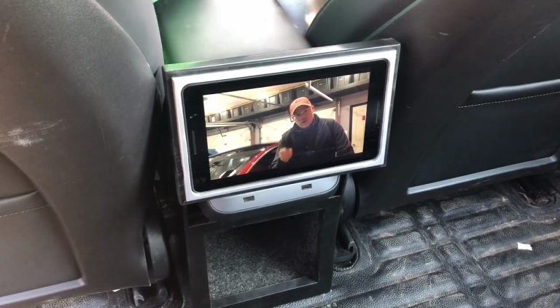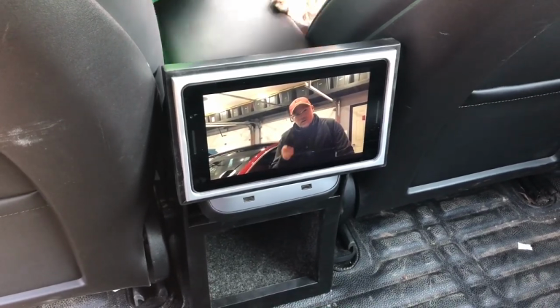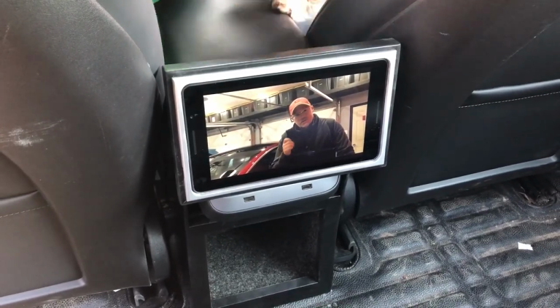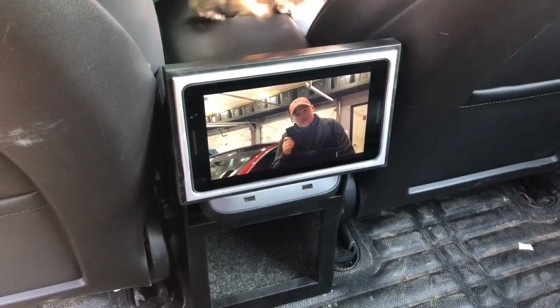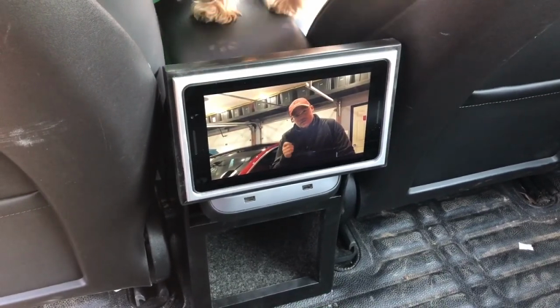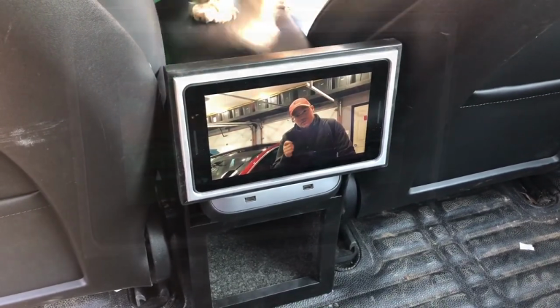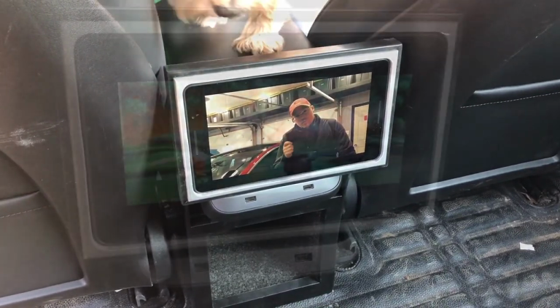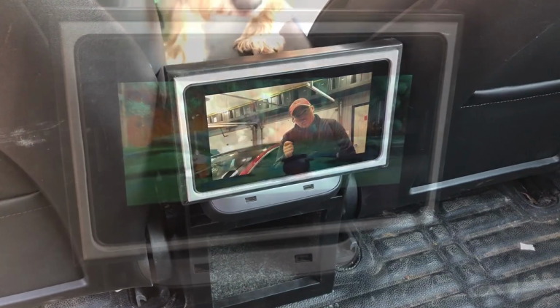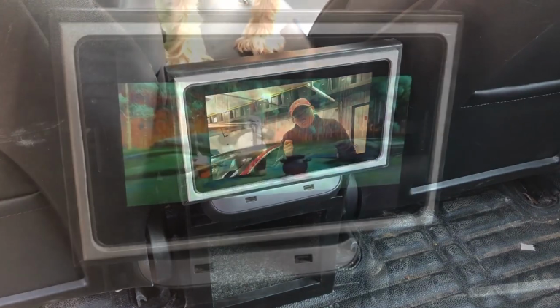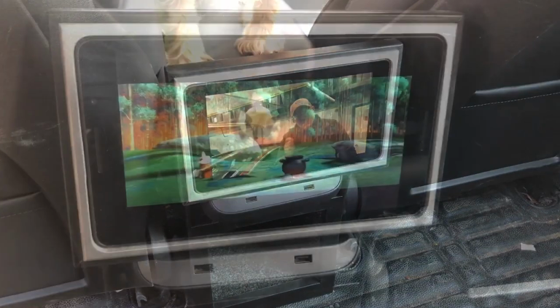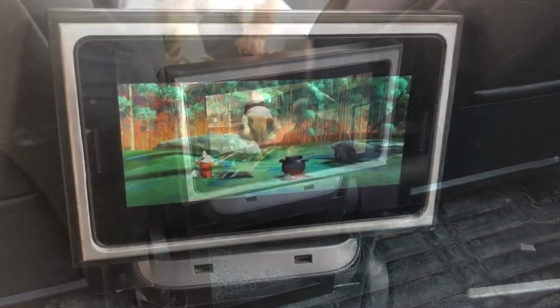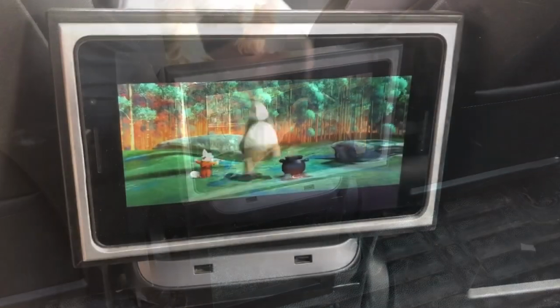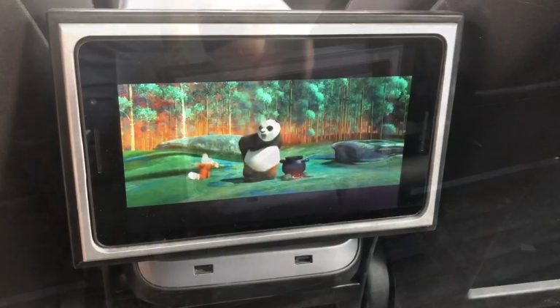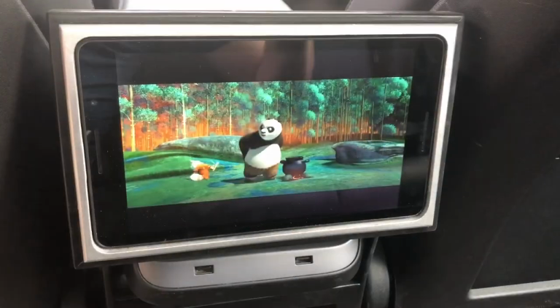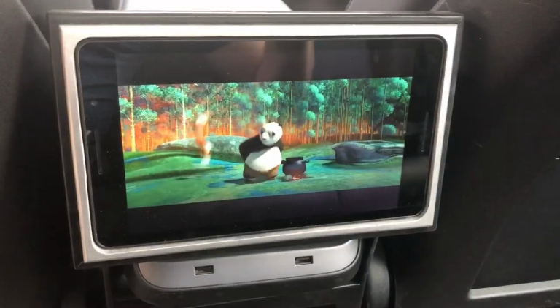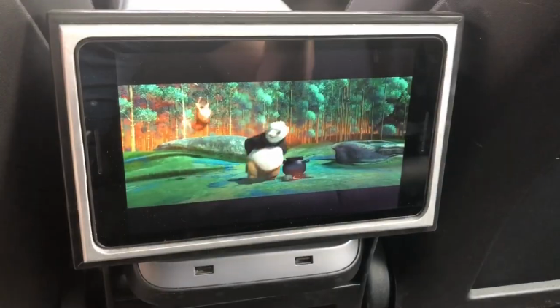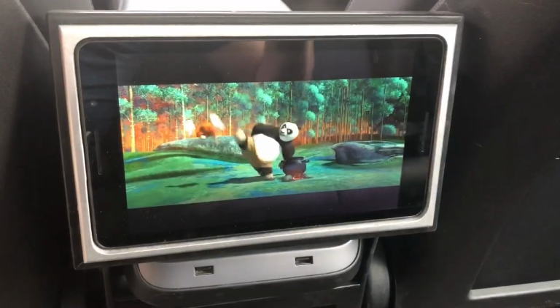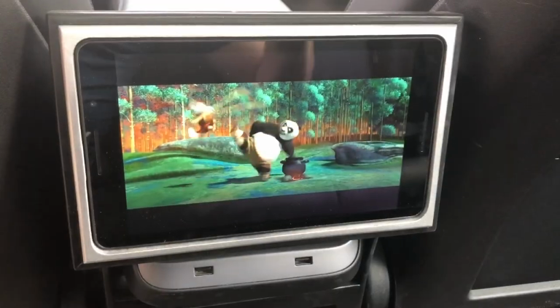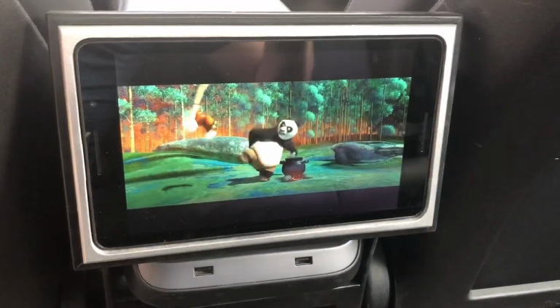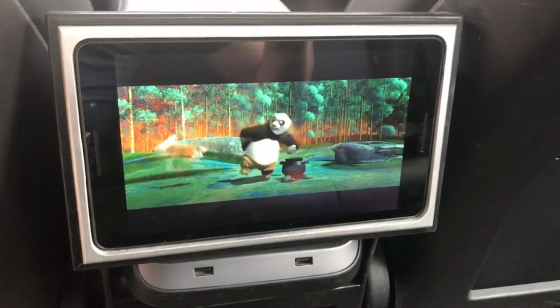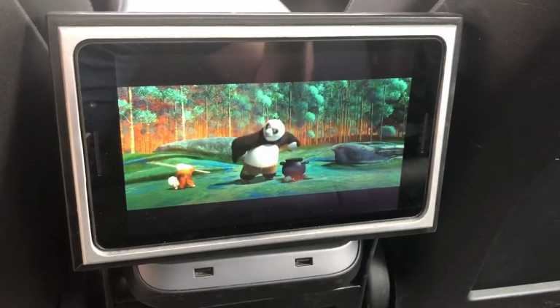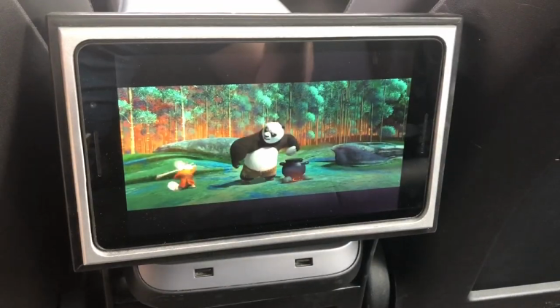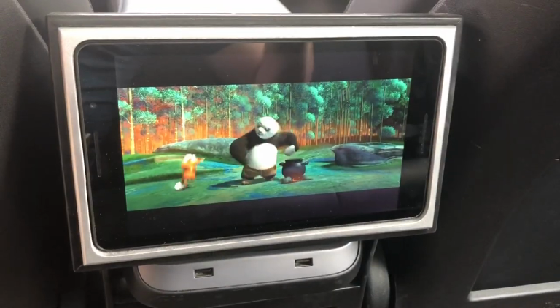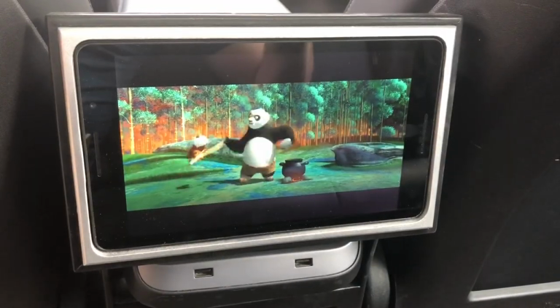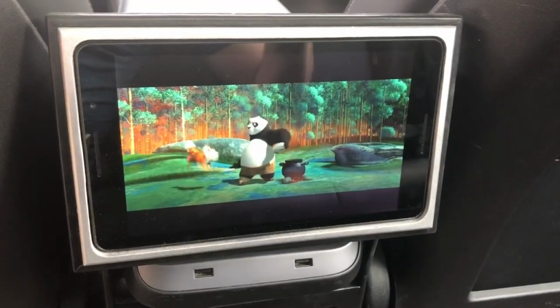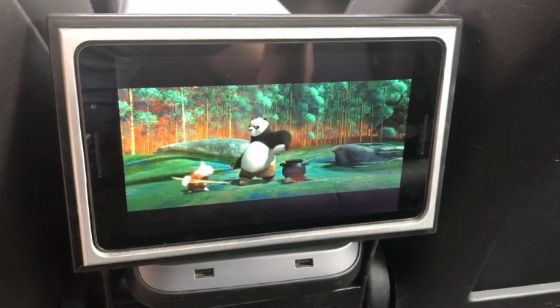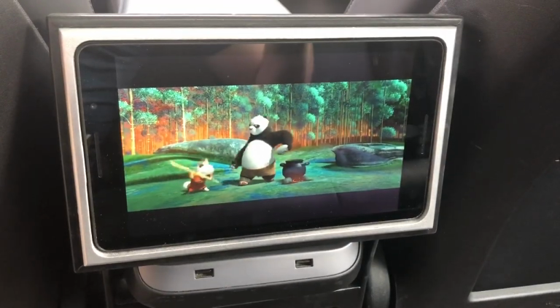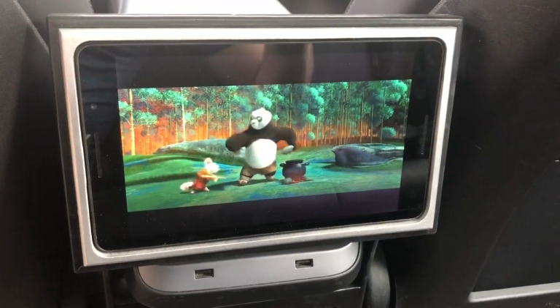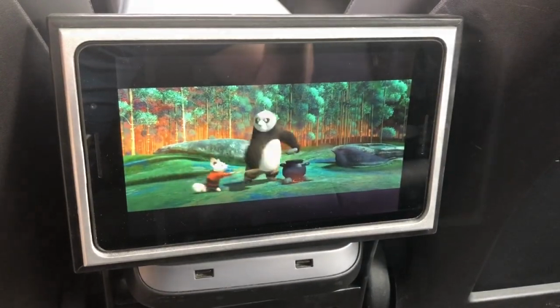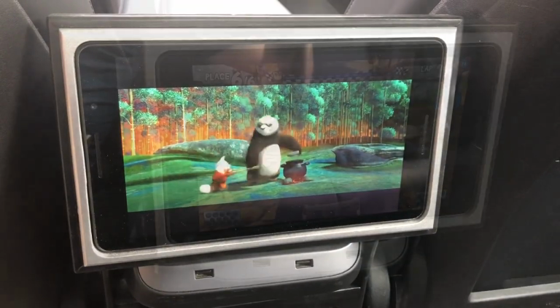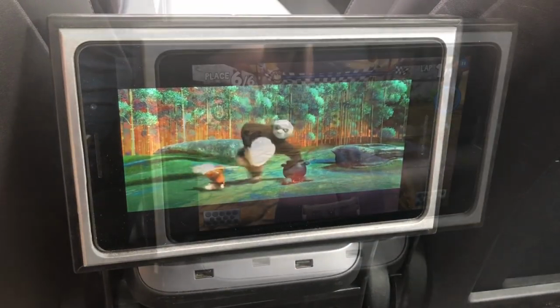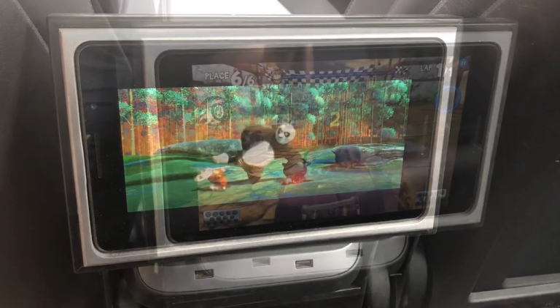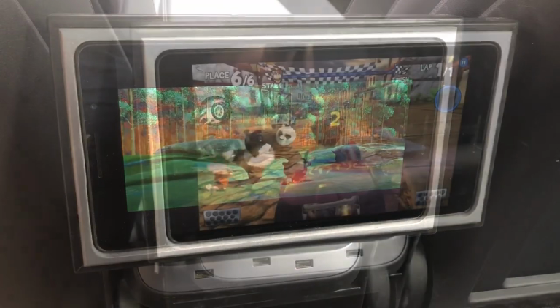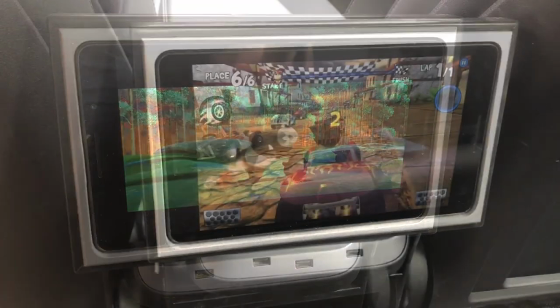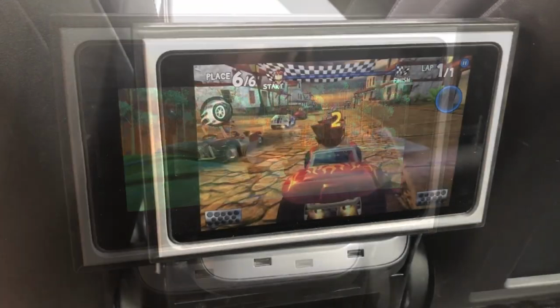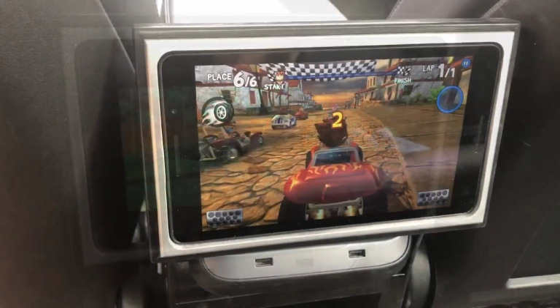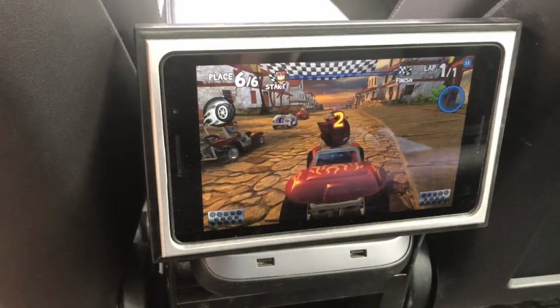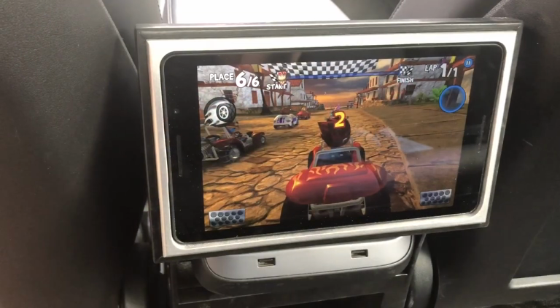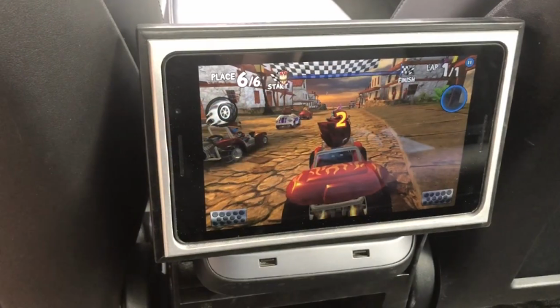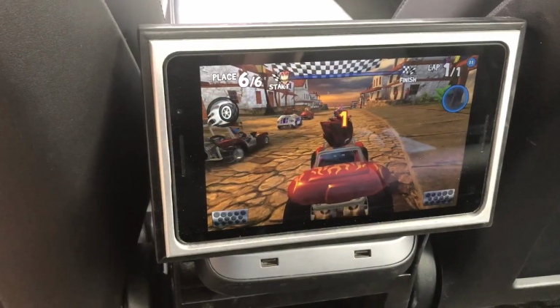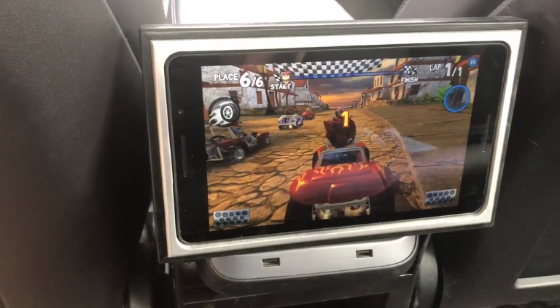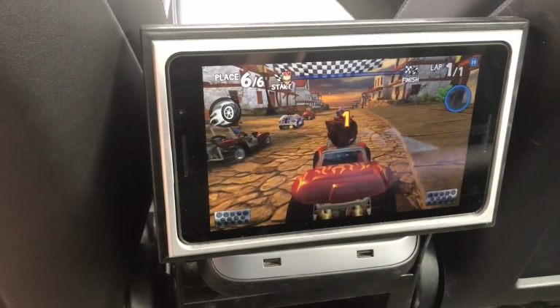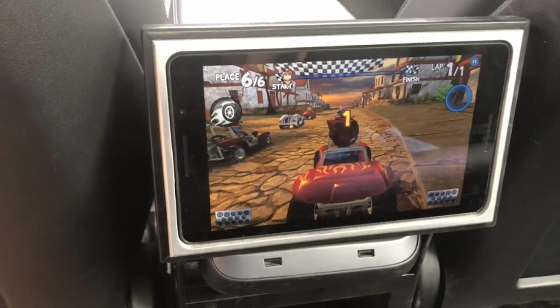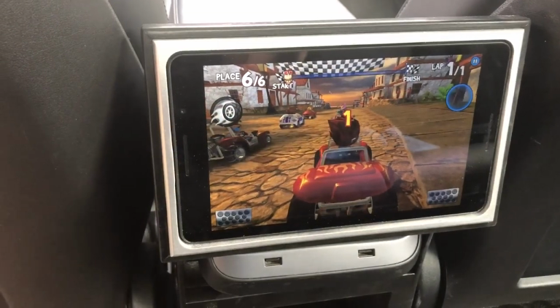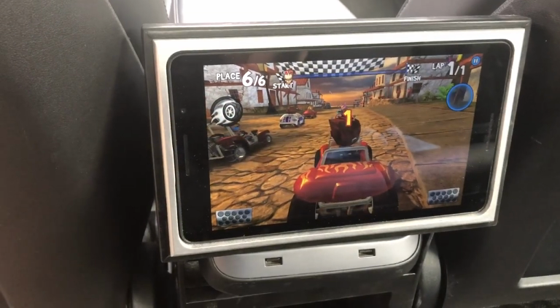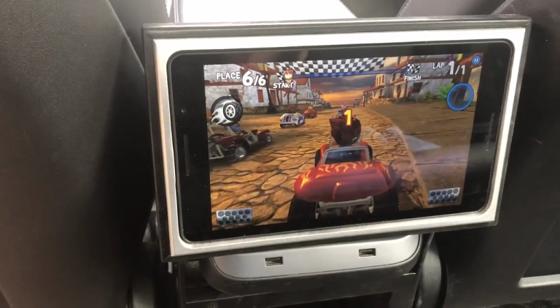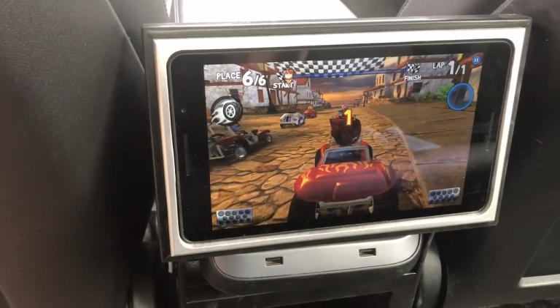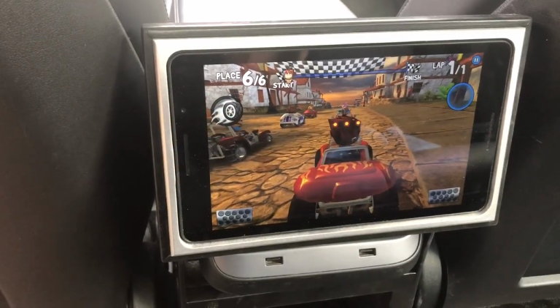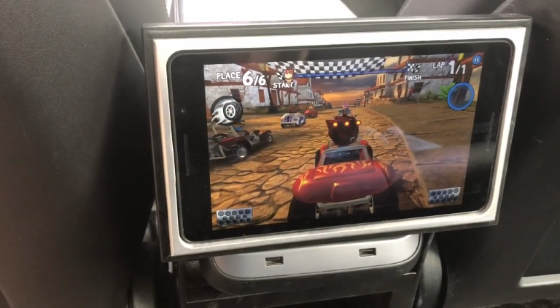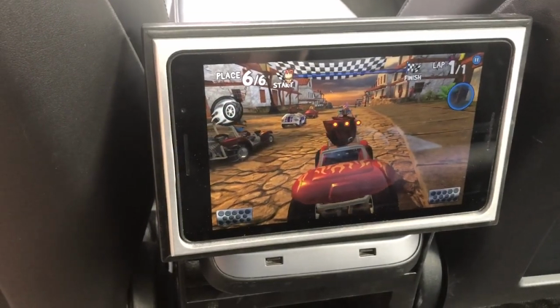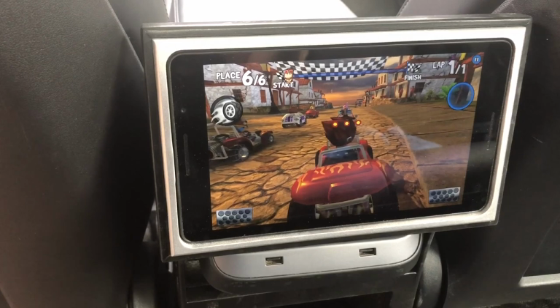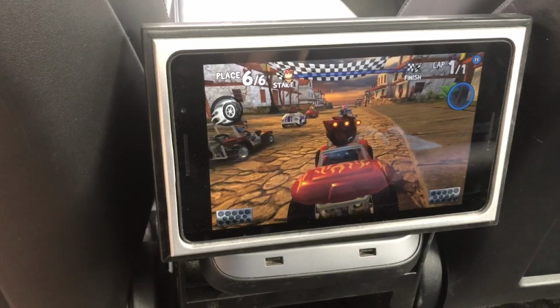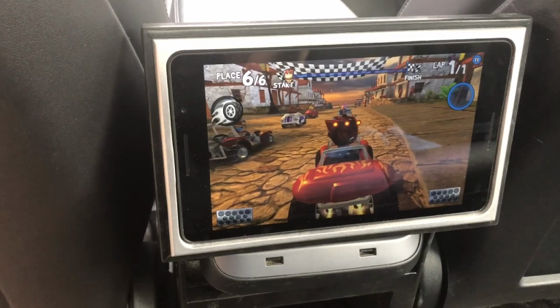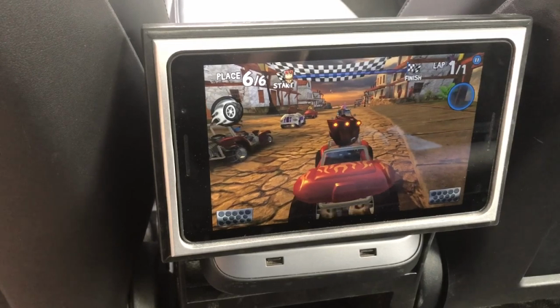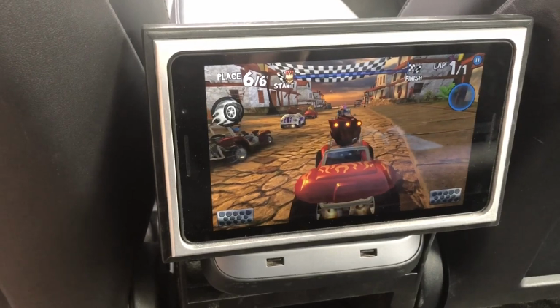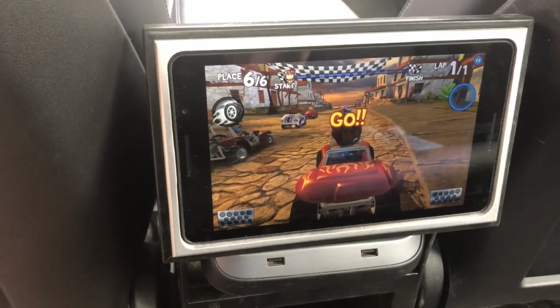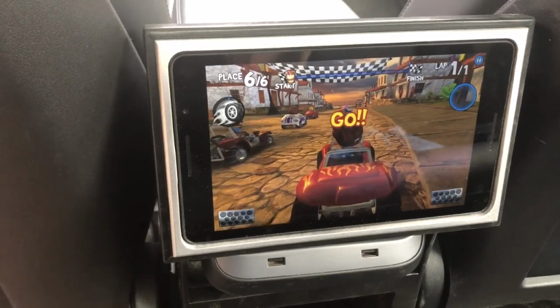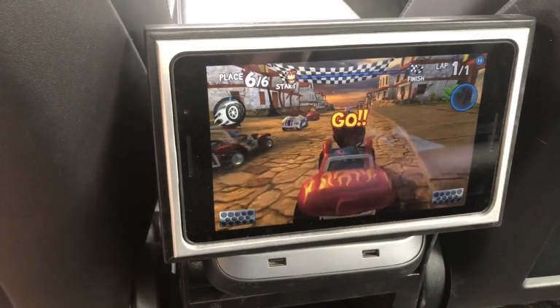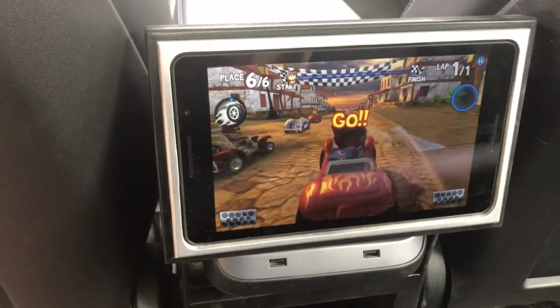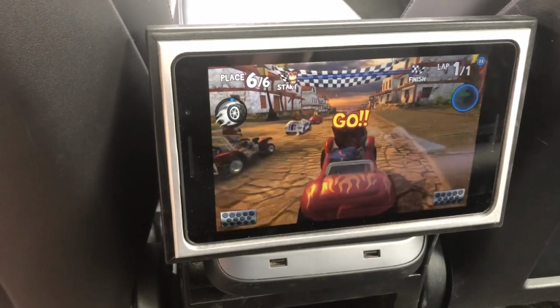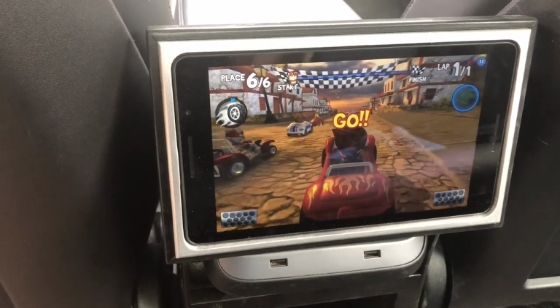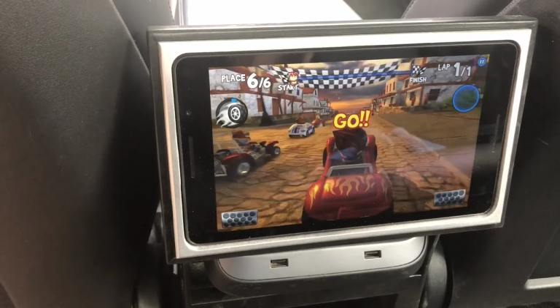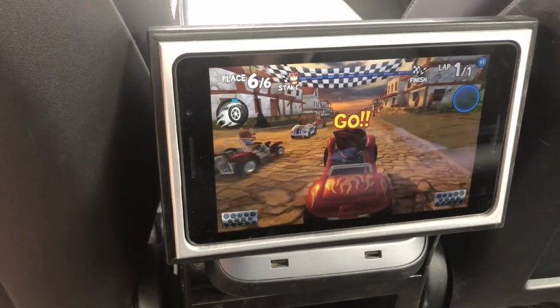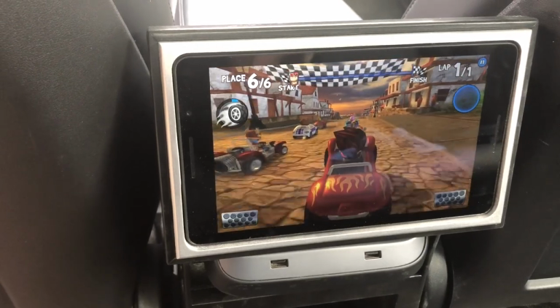This is going to be fun for them on long trips. There will be wireless headphones connected as well as a wireless remote control so that they can play video games. So it's a fun one.